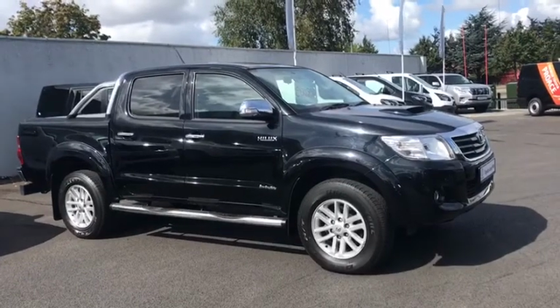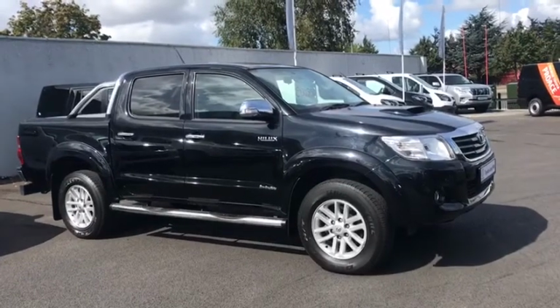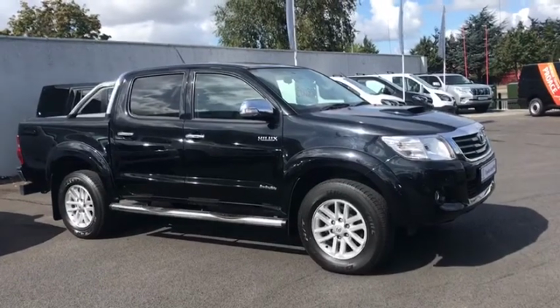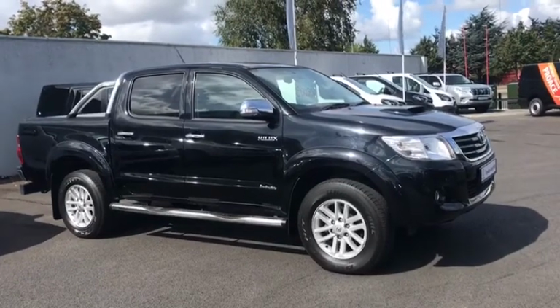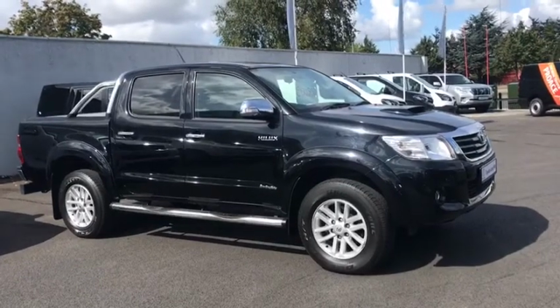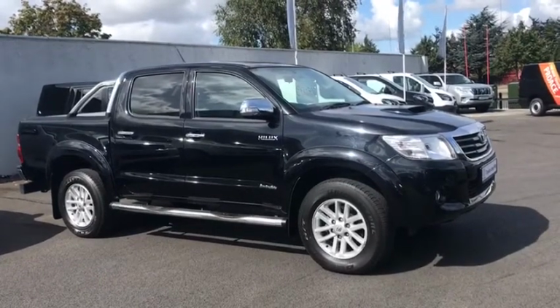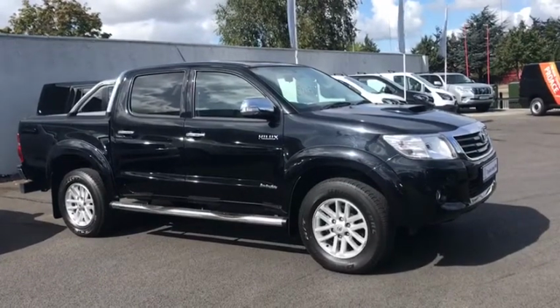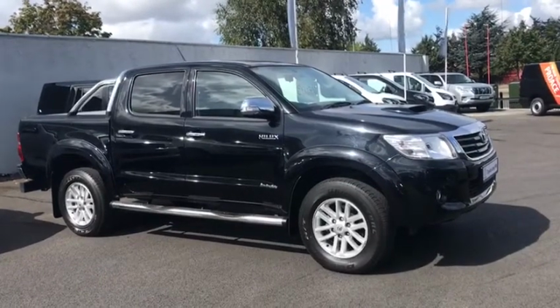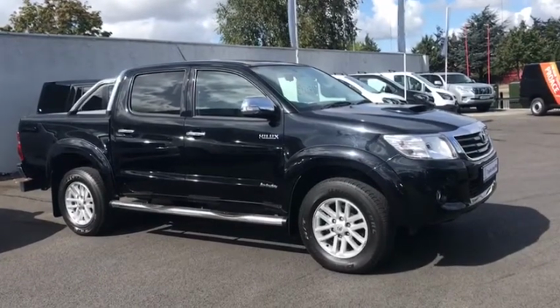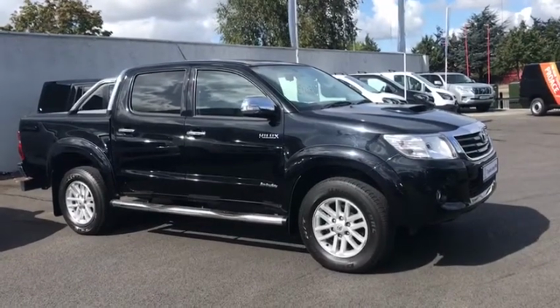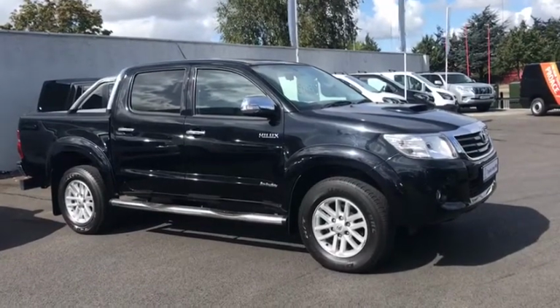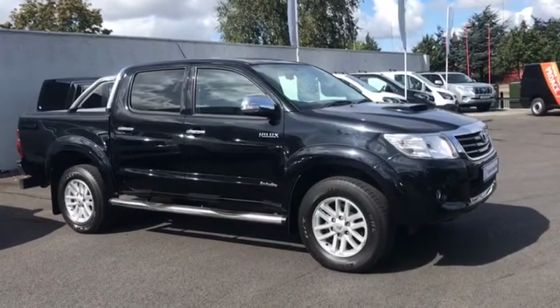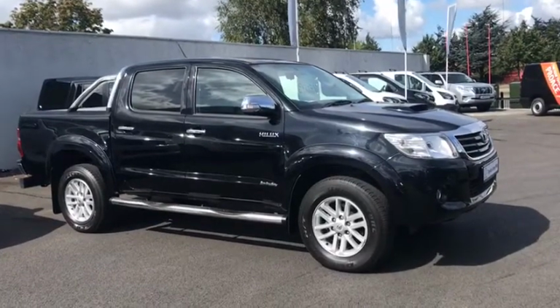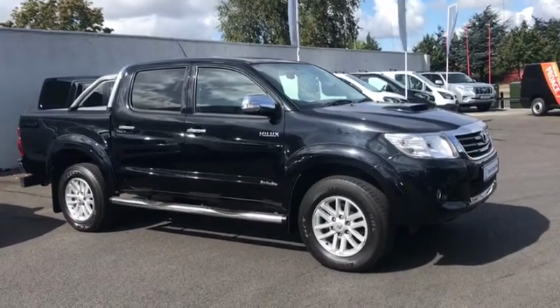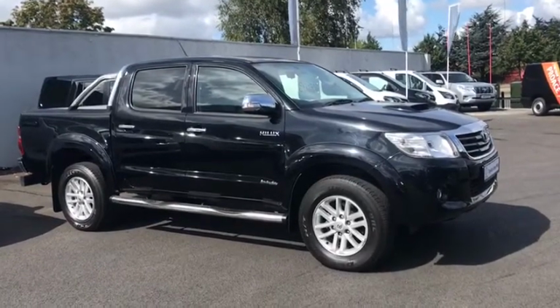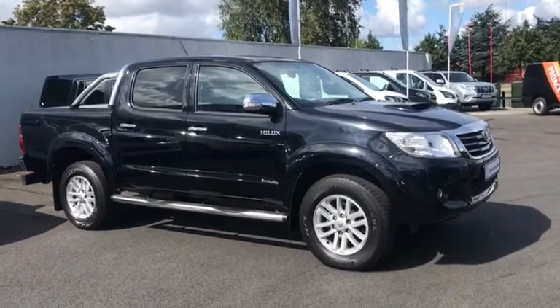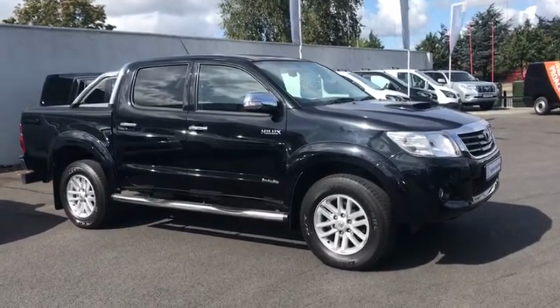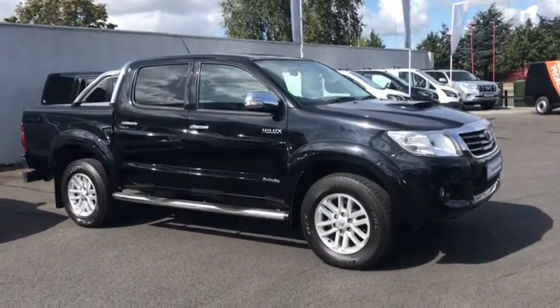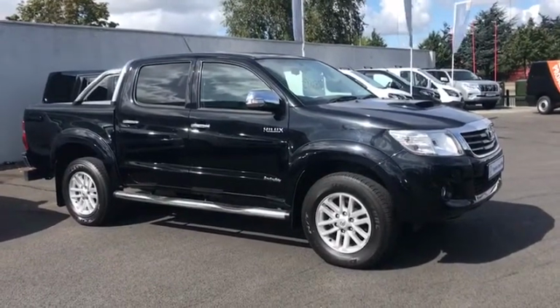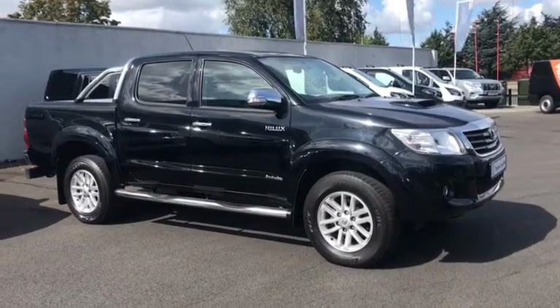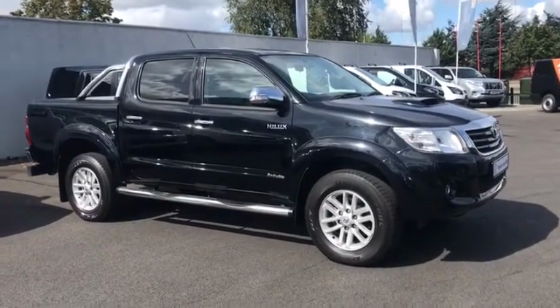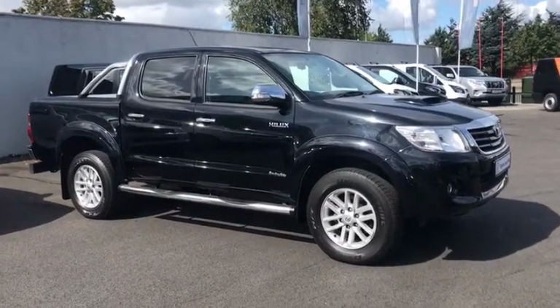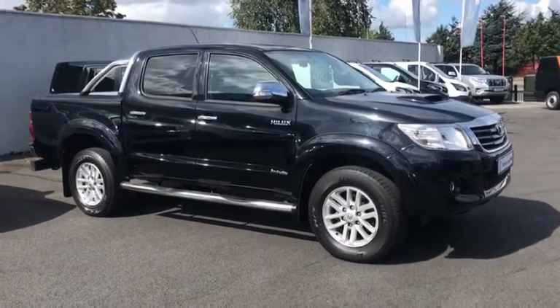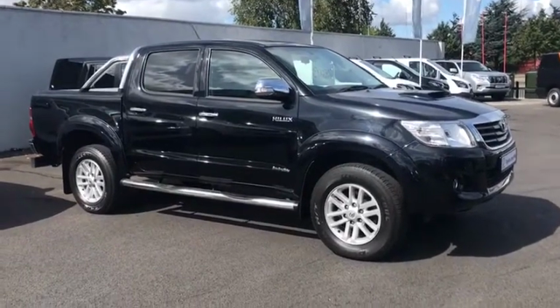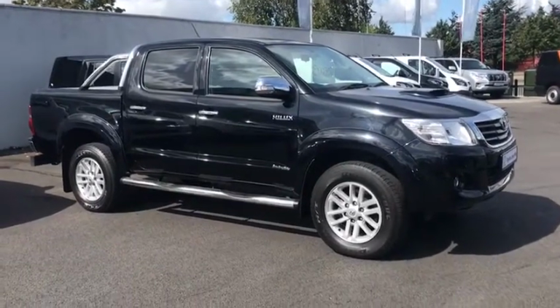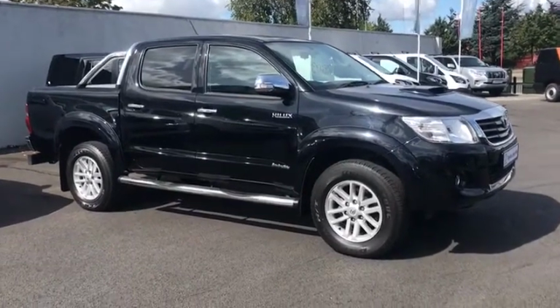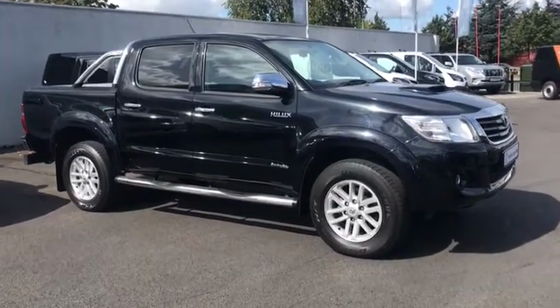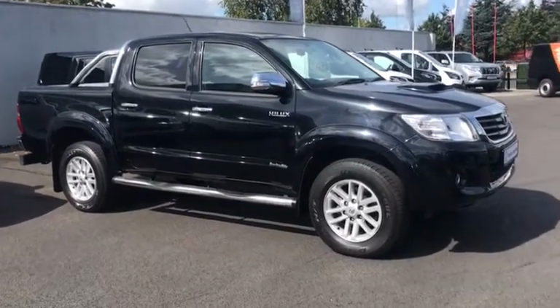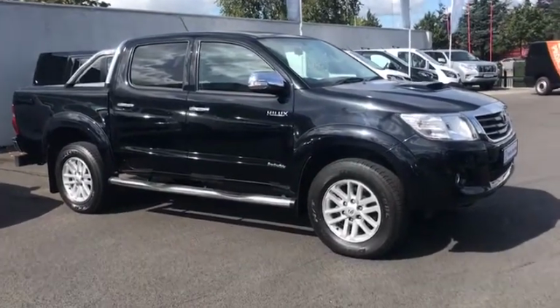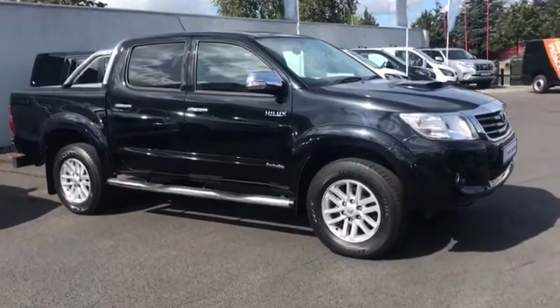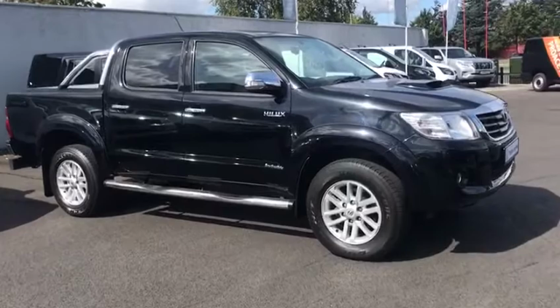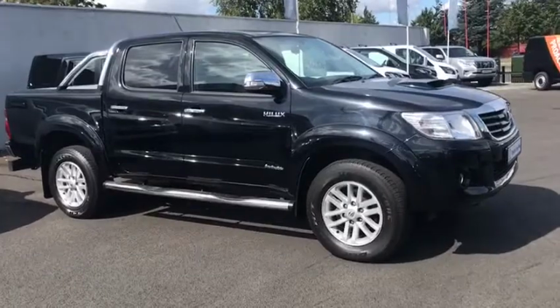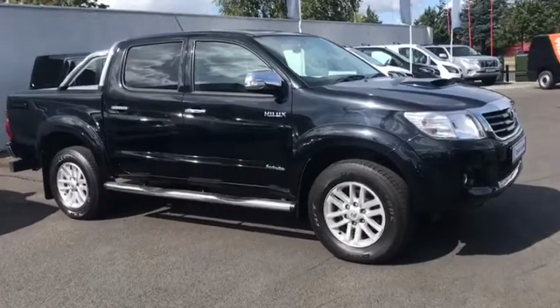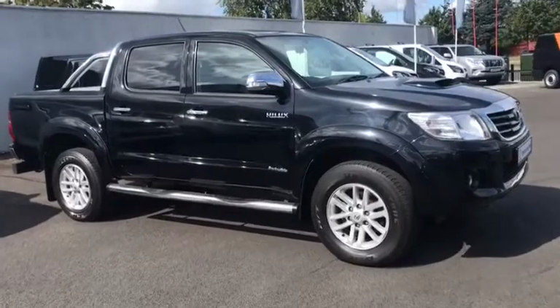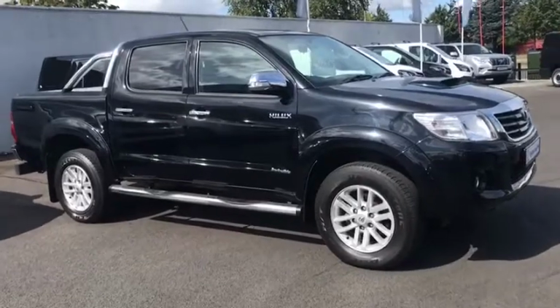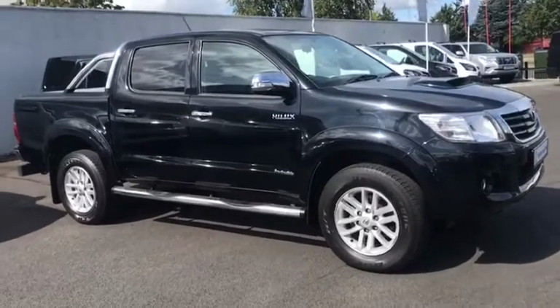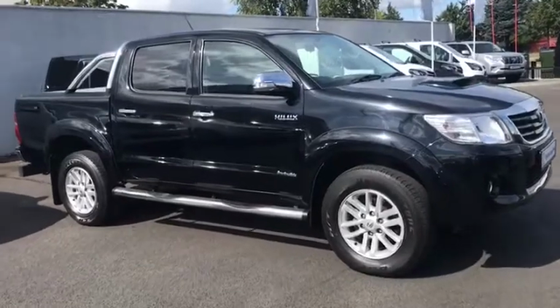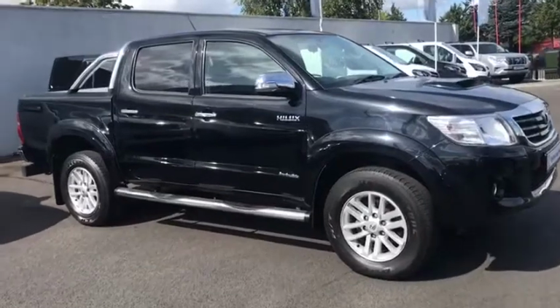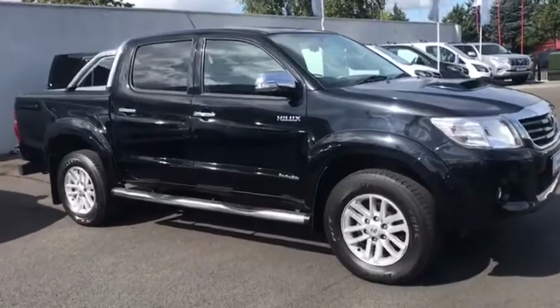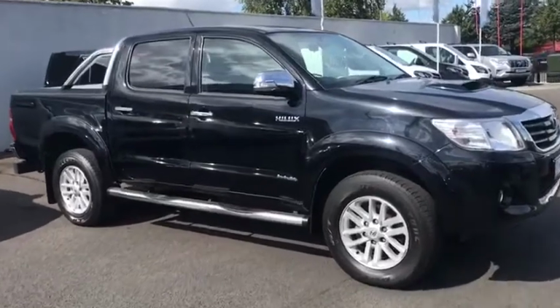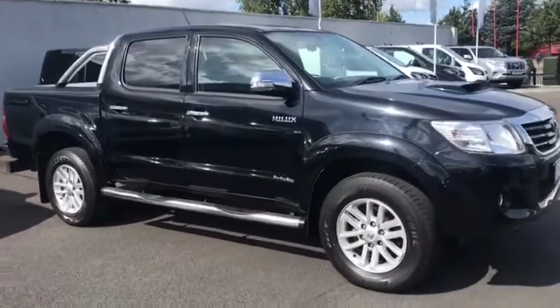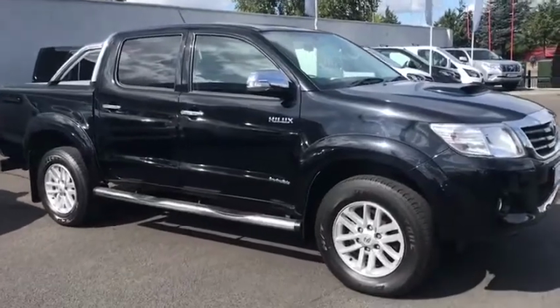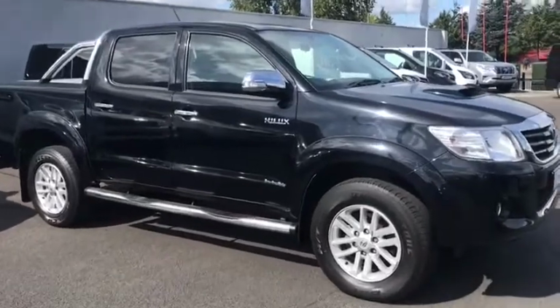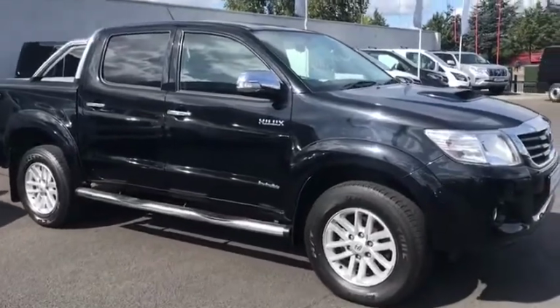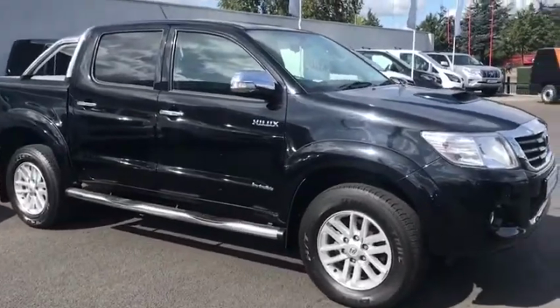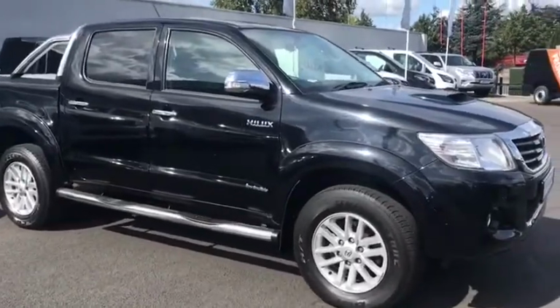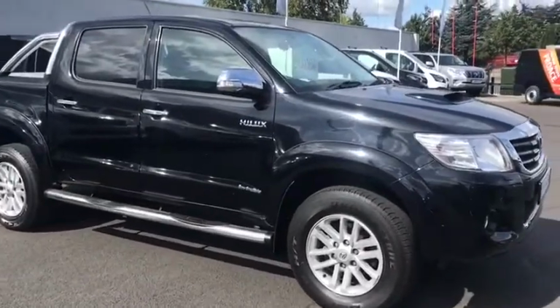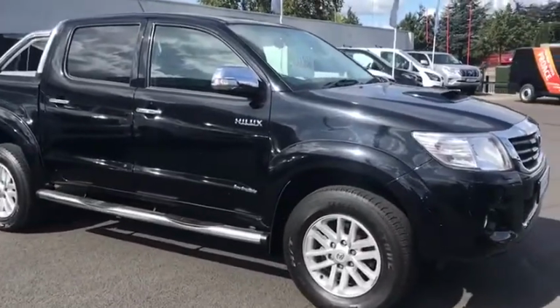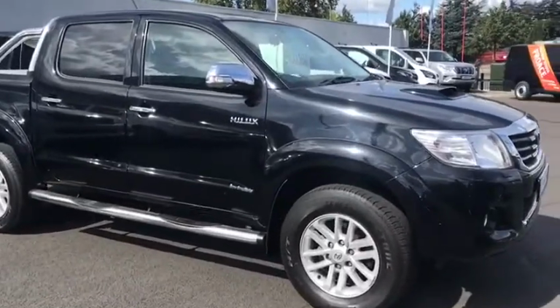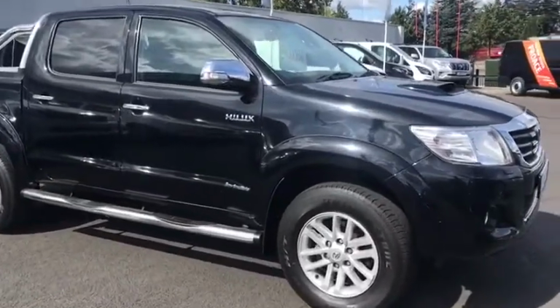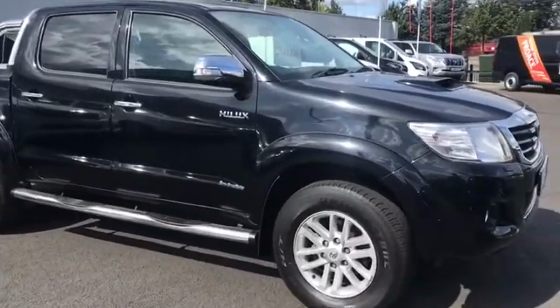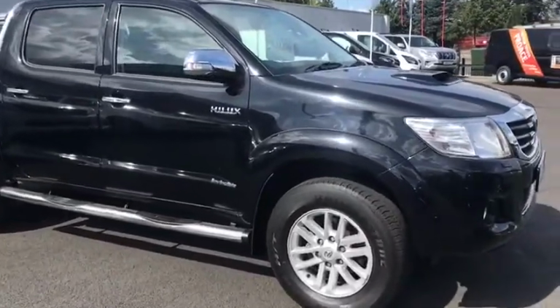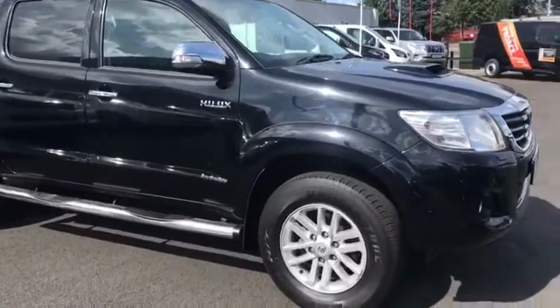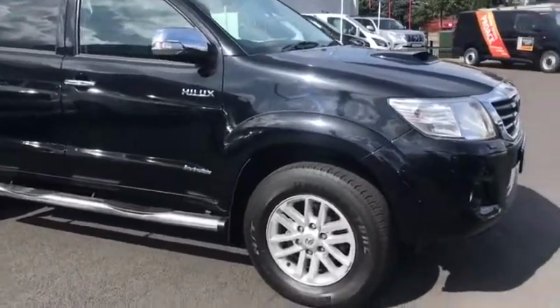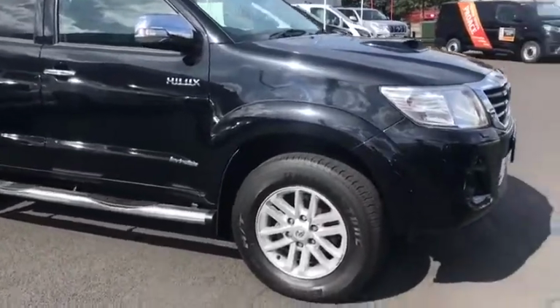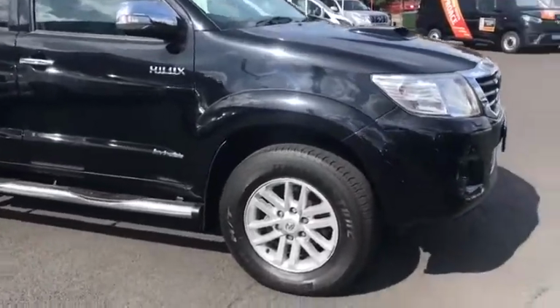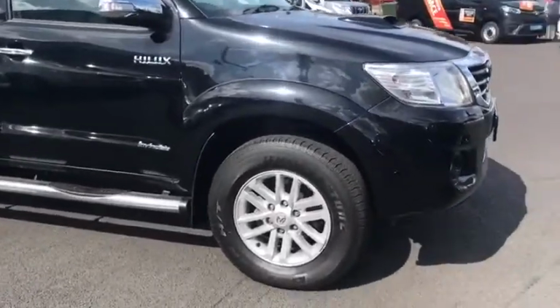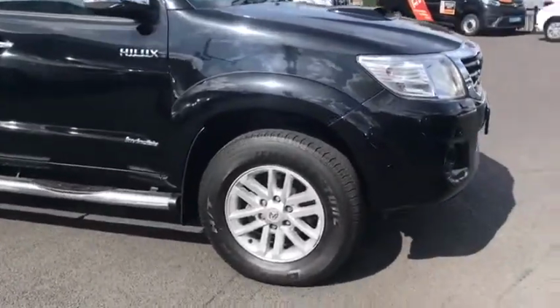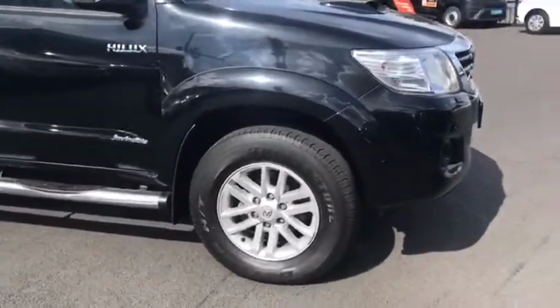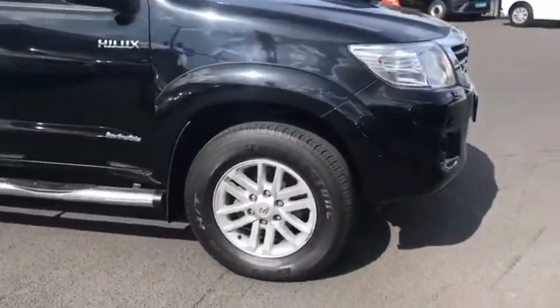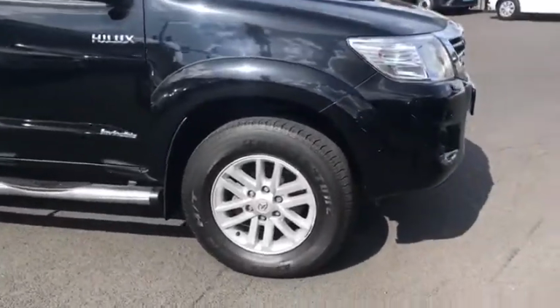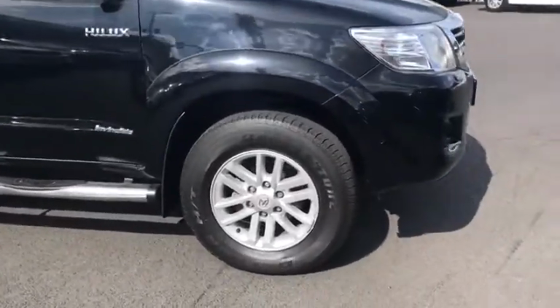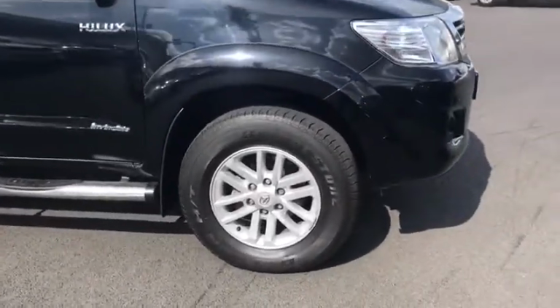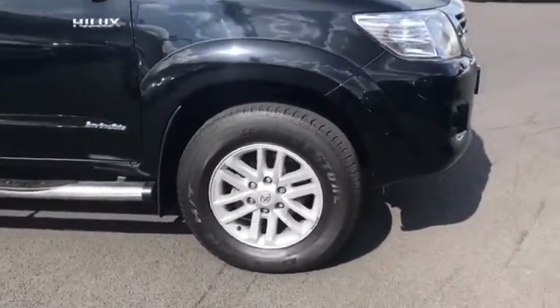This car has only done 33,000 miles. We'll give it a one-year warranty, fully serviced and valeted.